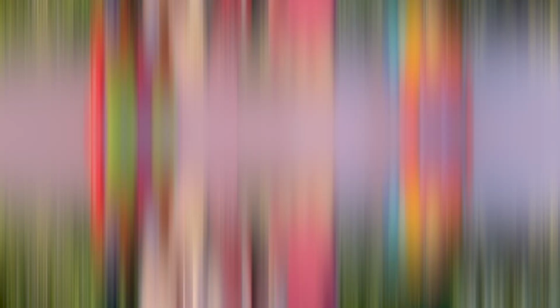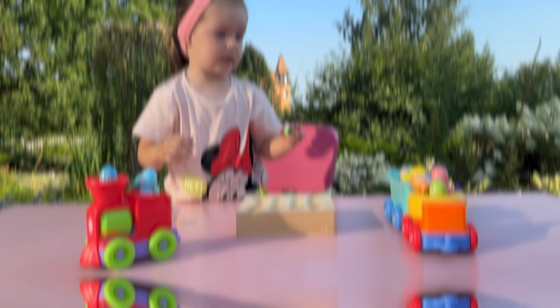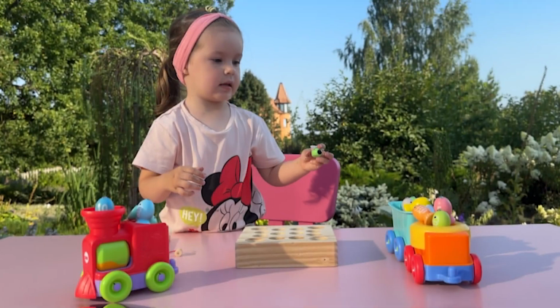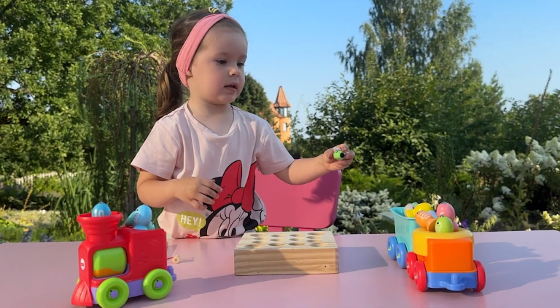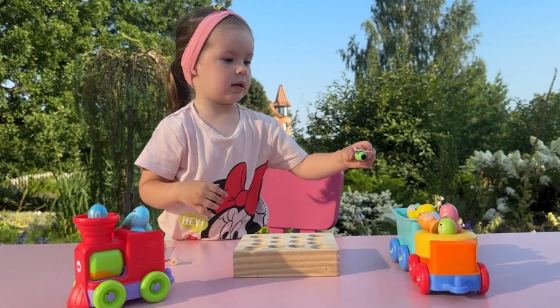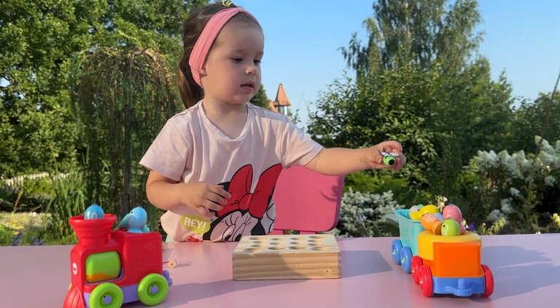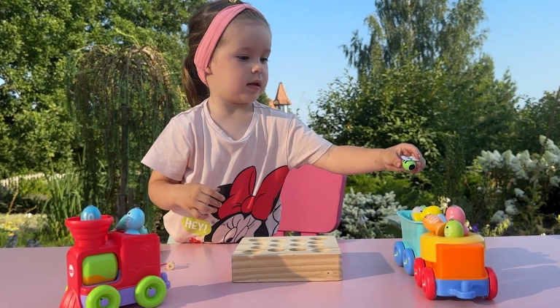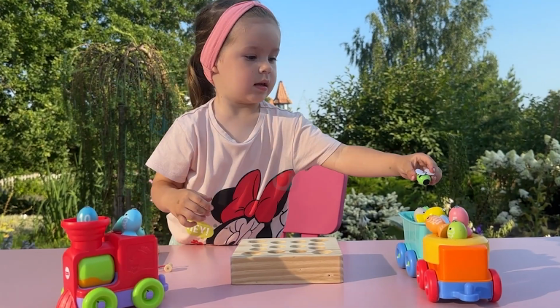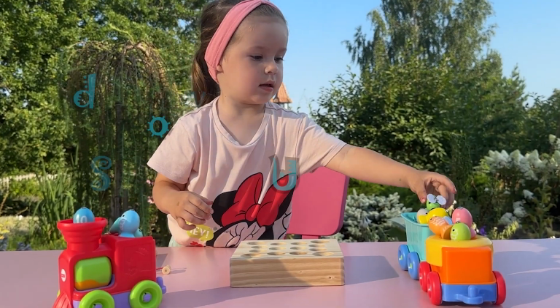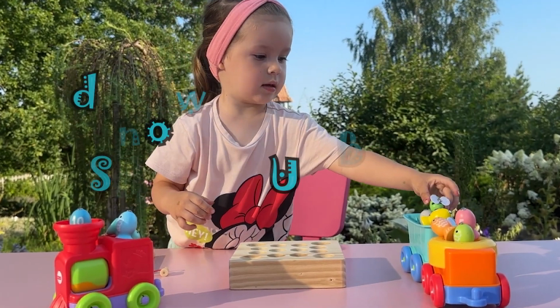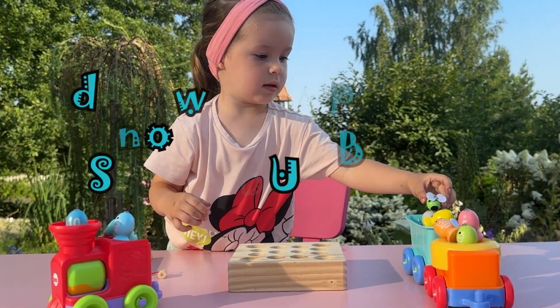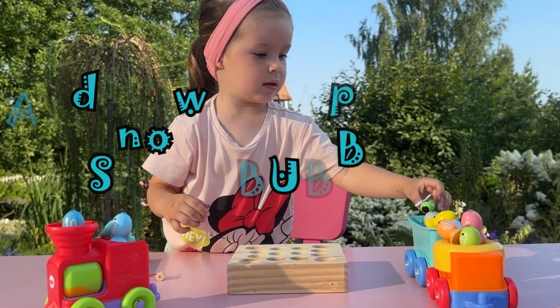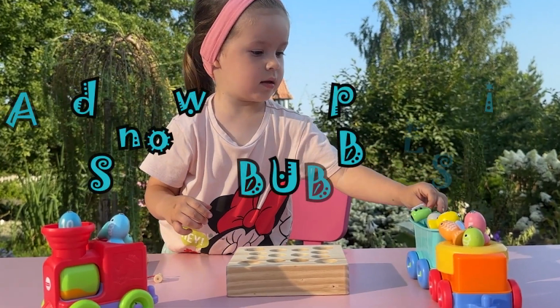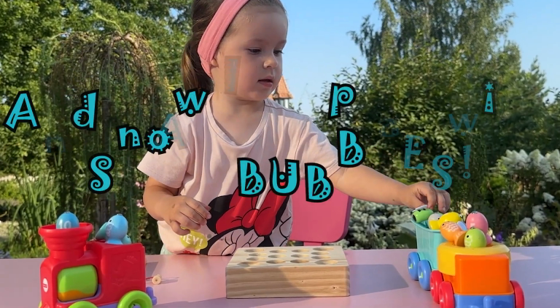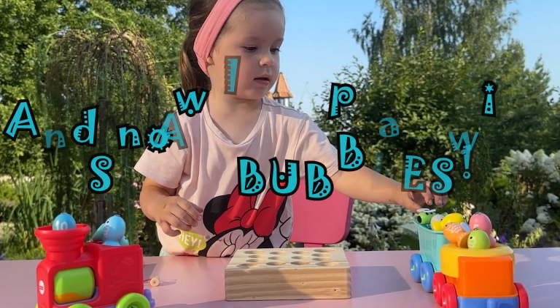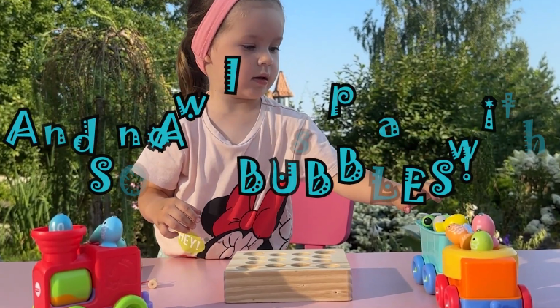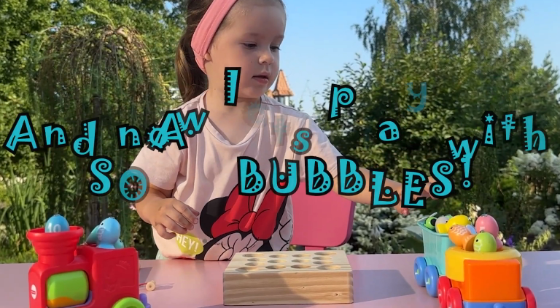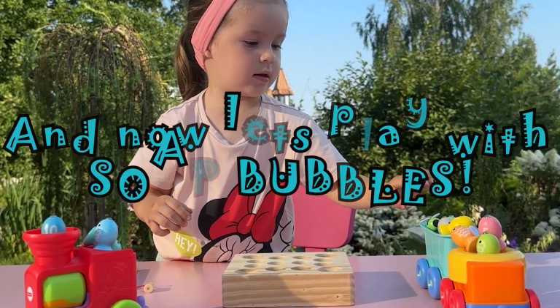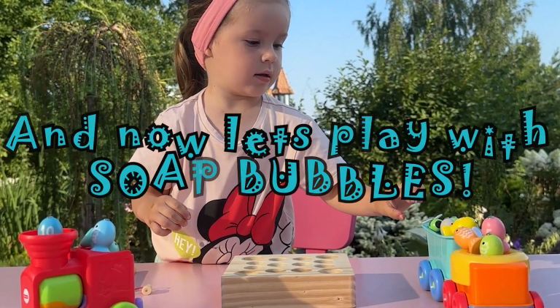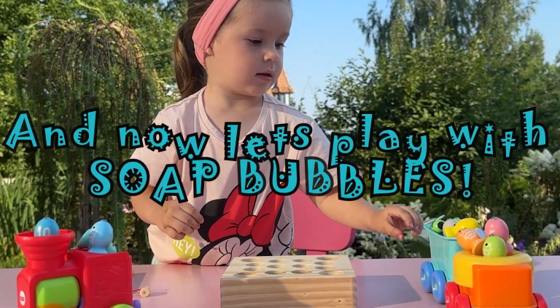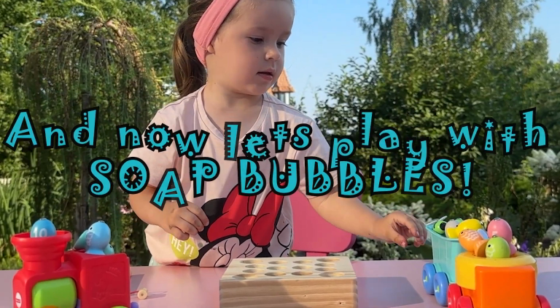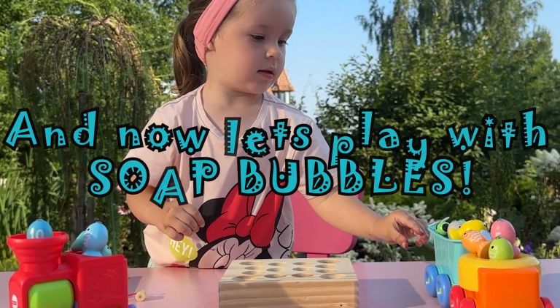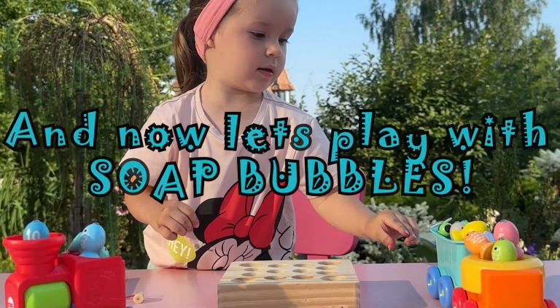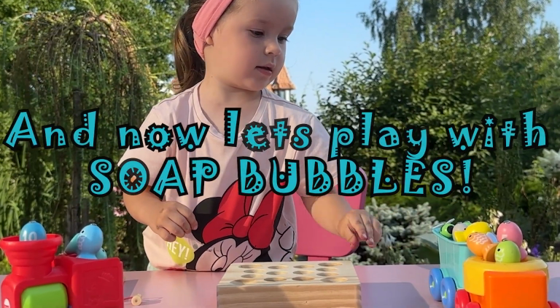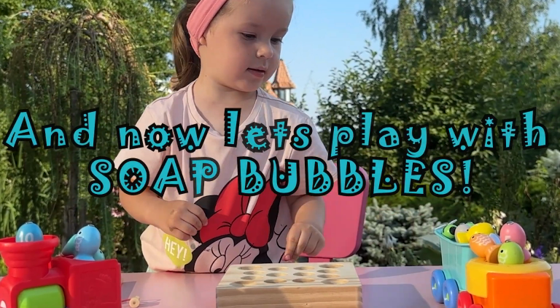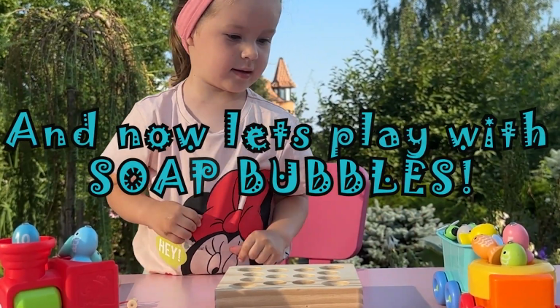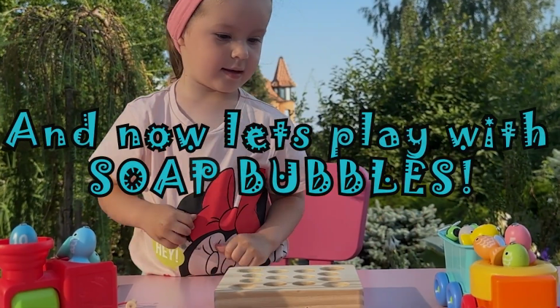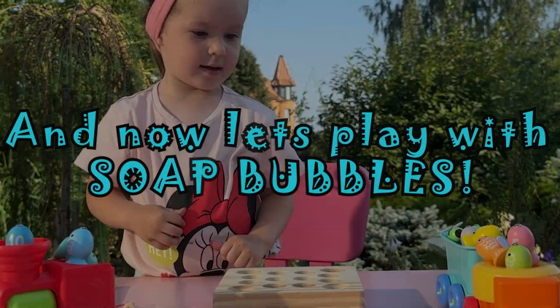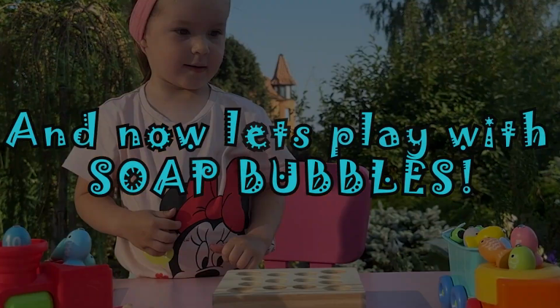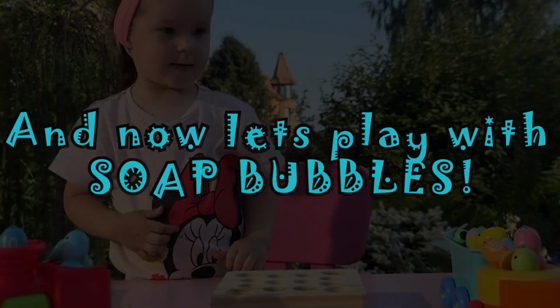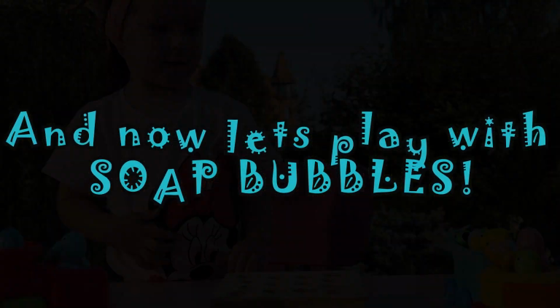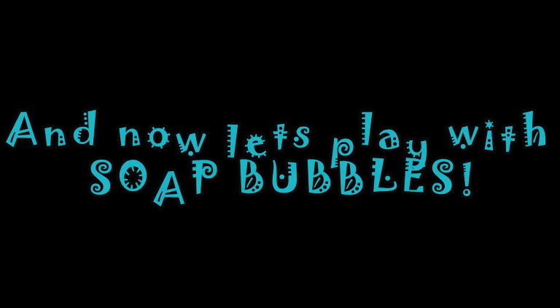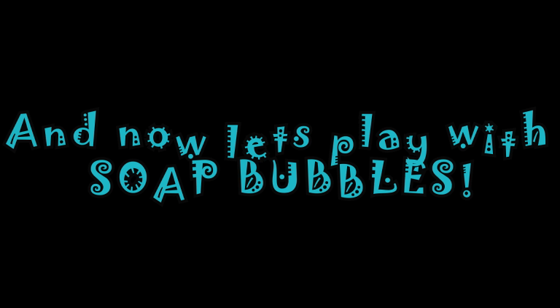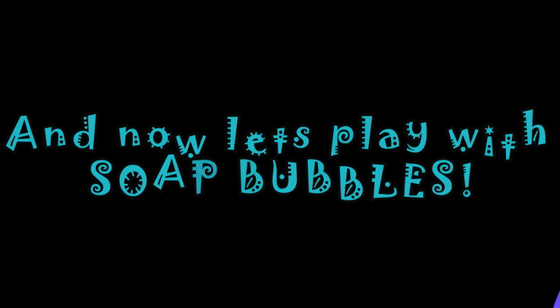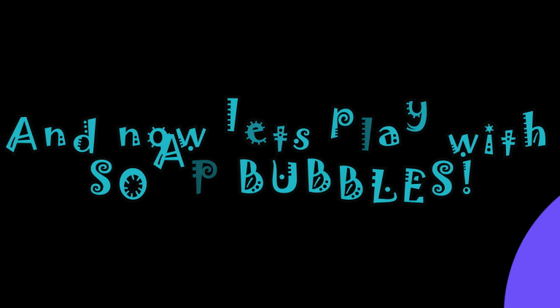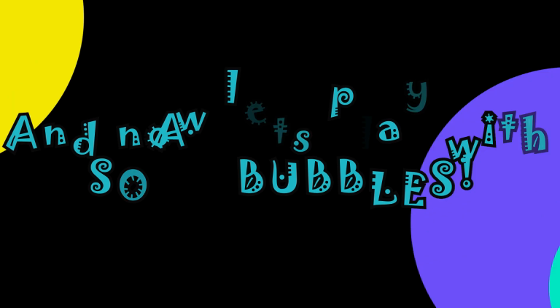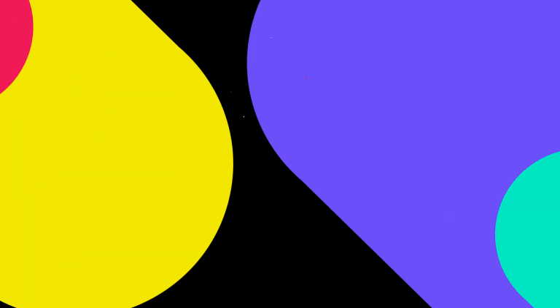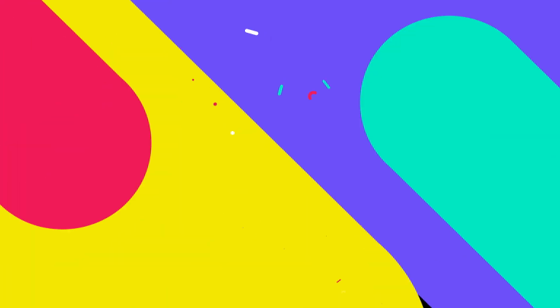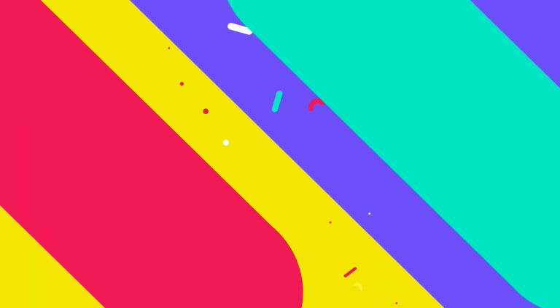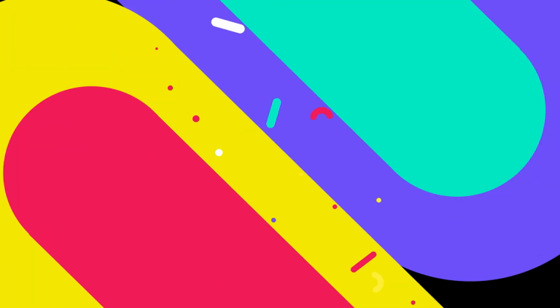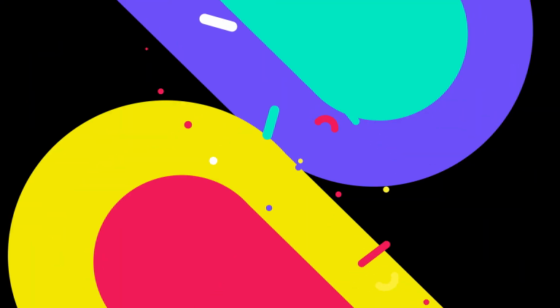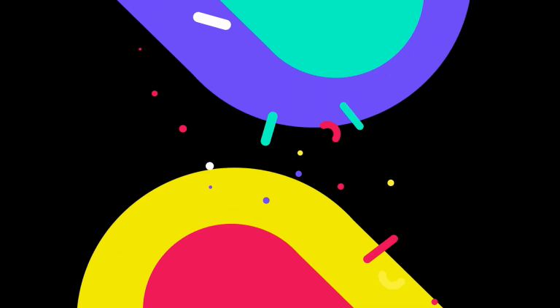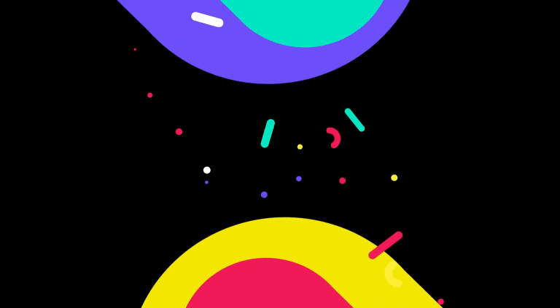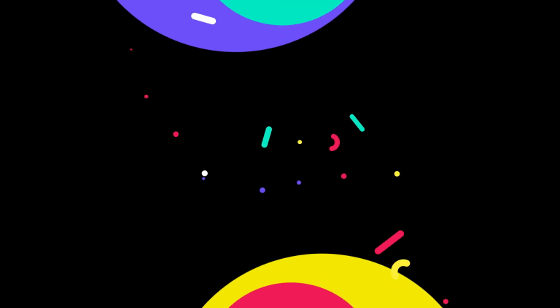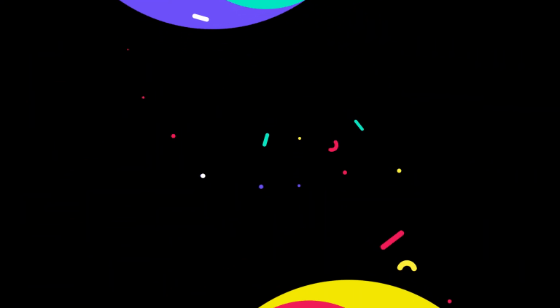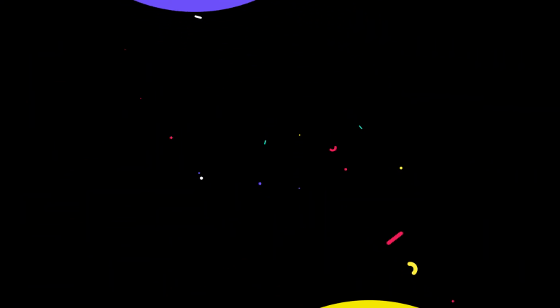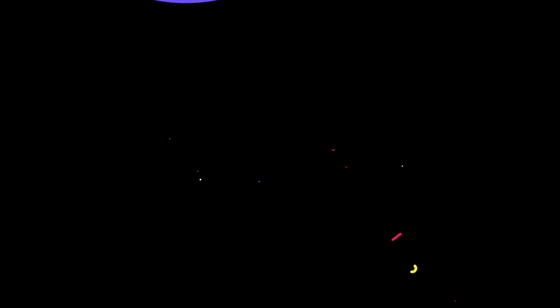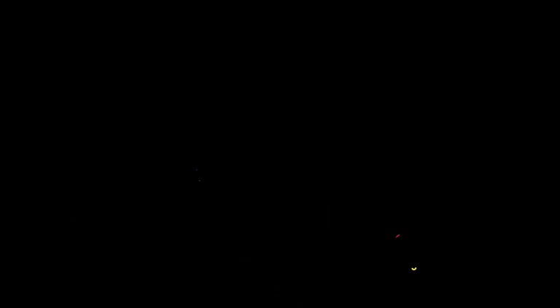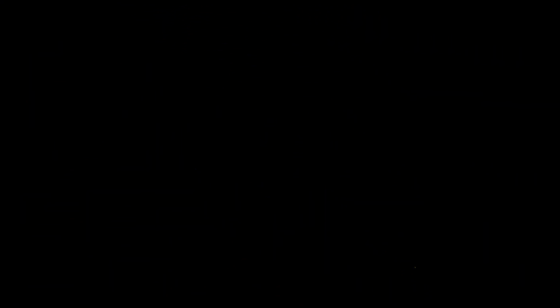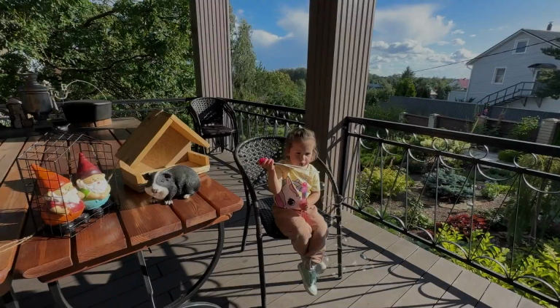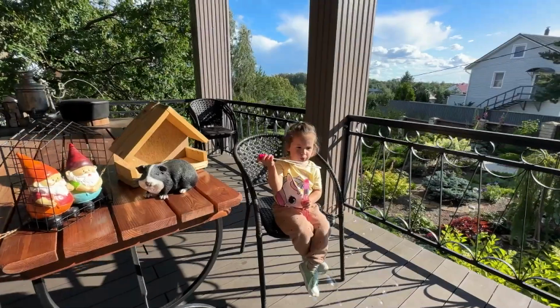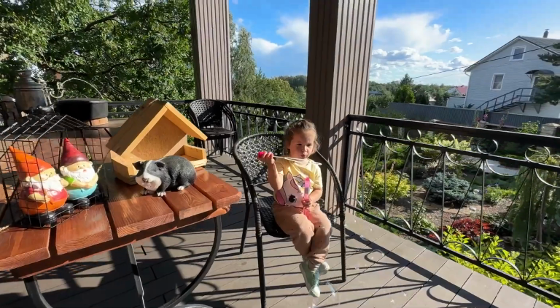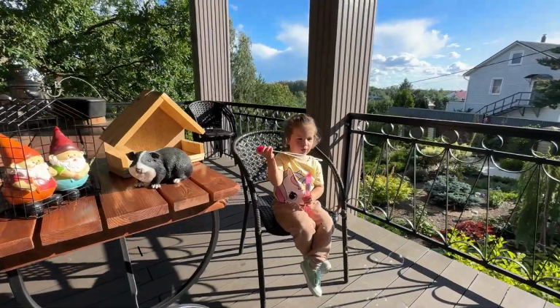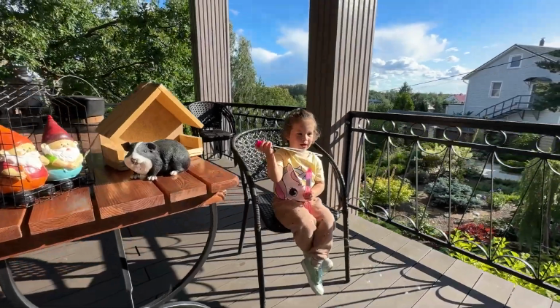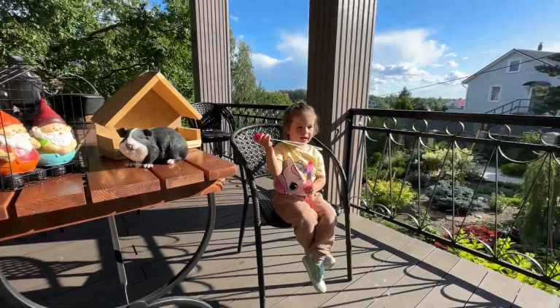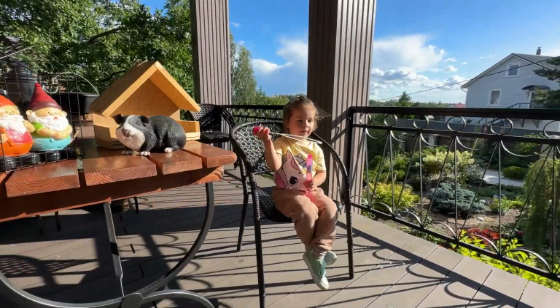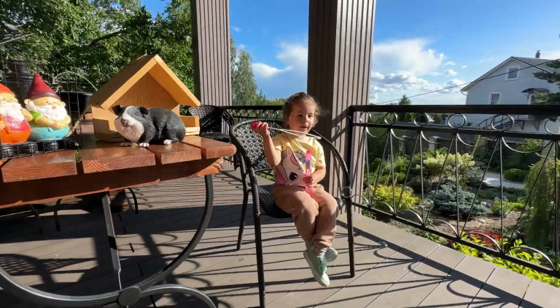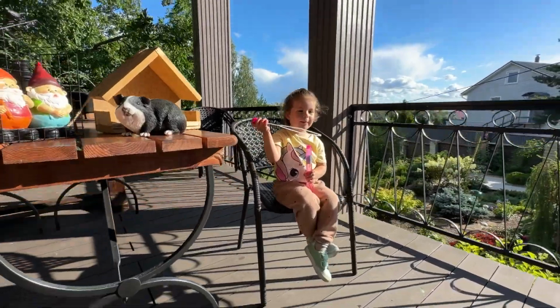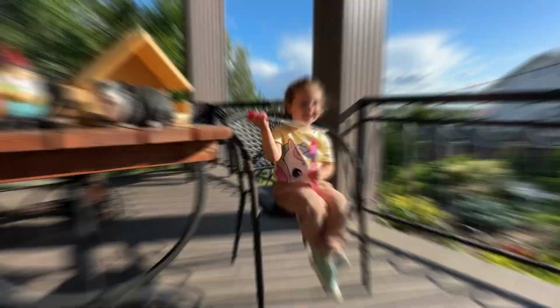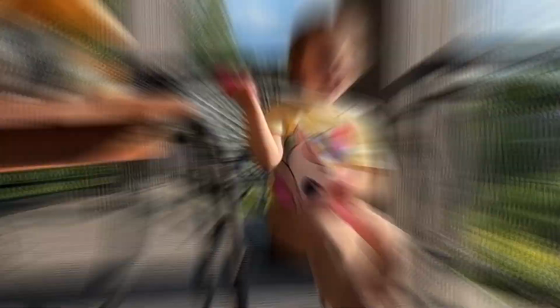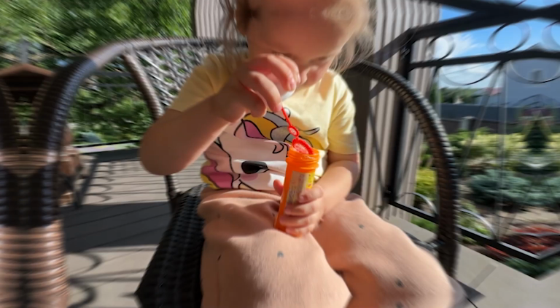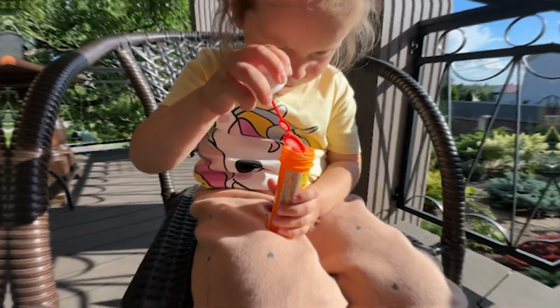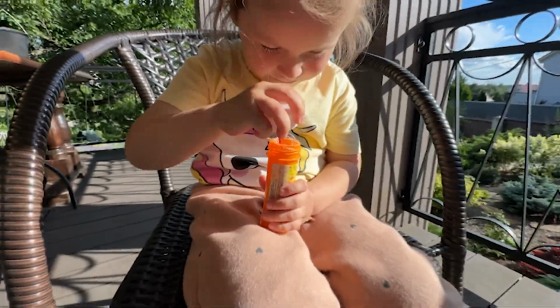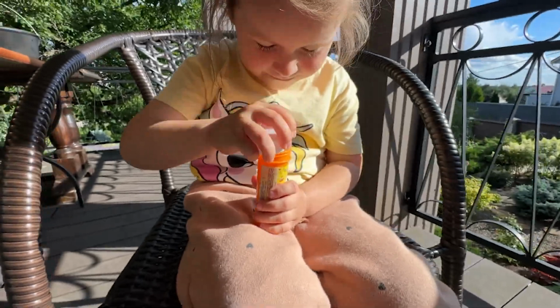Bingo, Maya! Good job! Maya, now you know numbers in English. After studying, we can play with soap bubbles. Let's have fun!